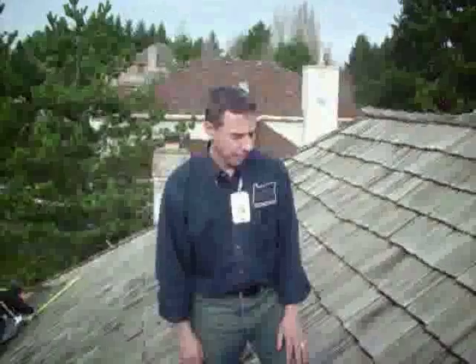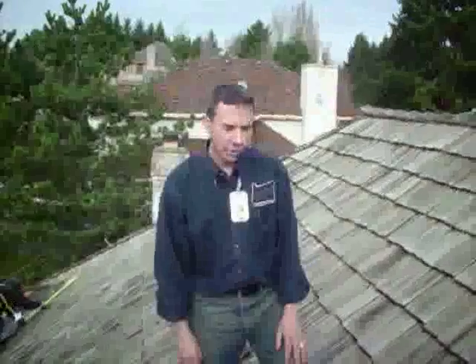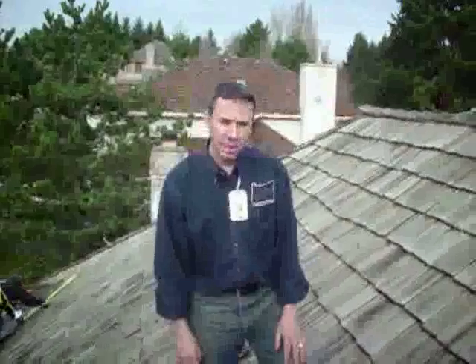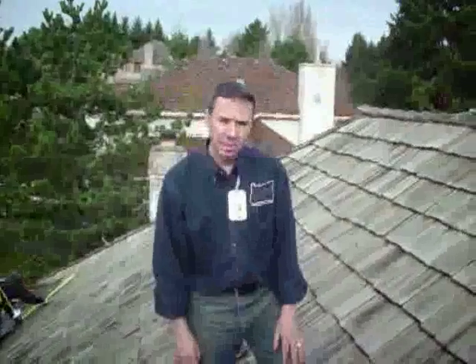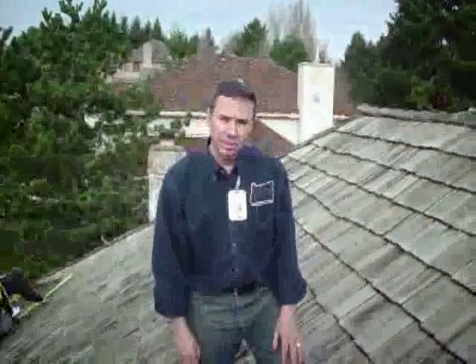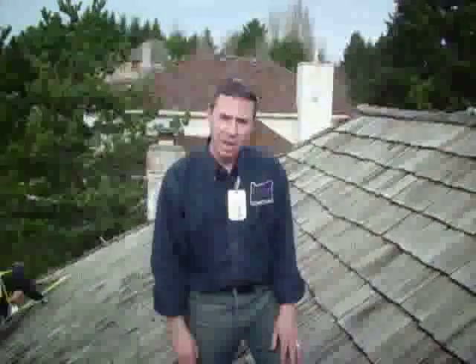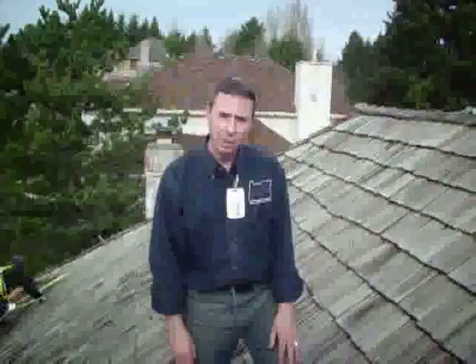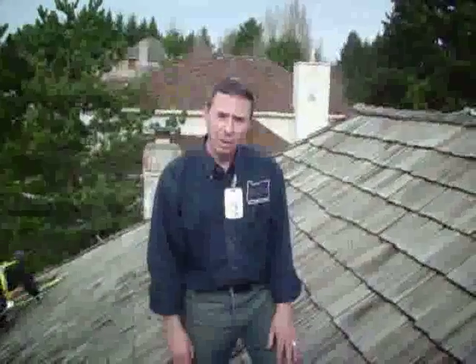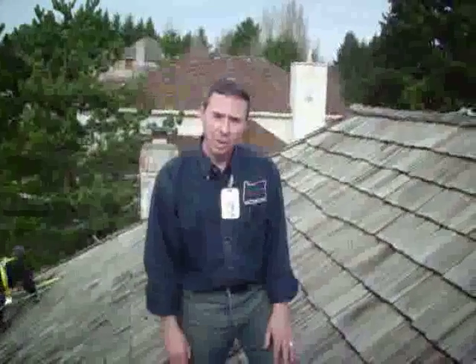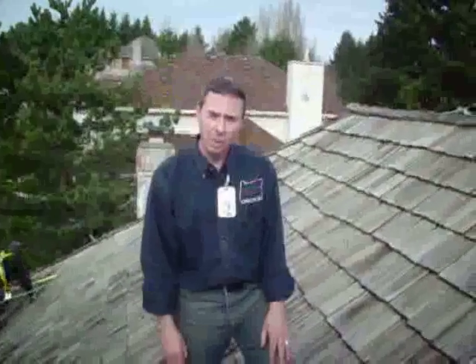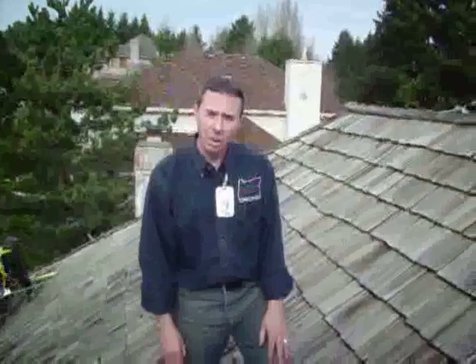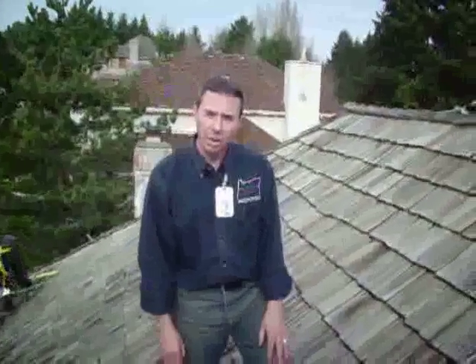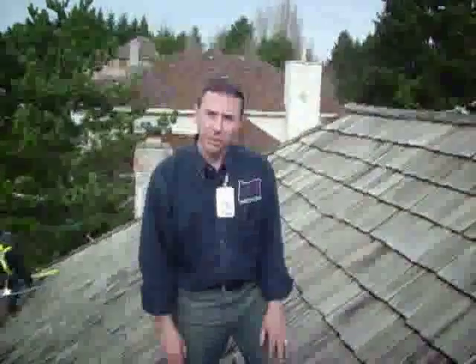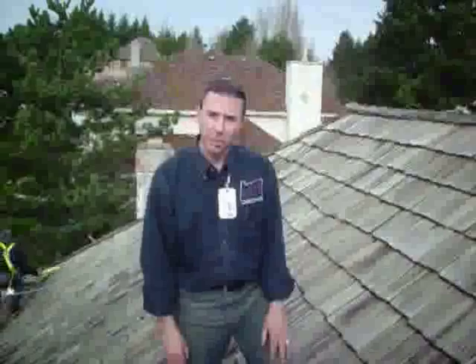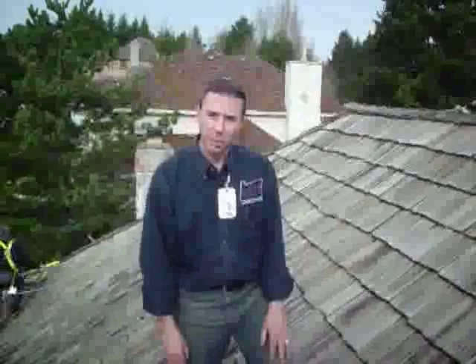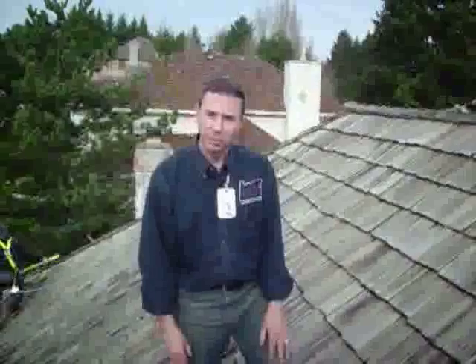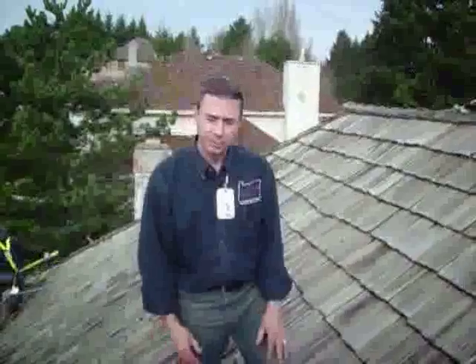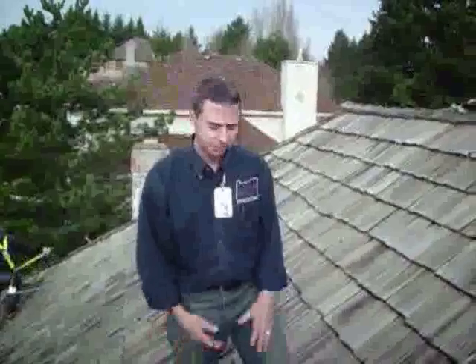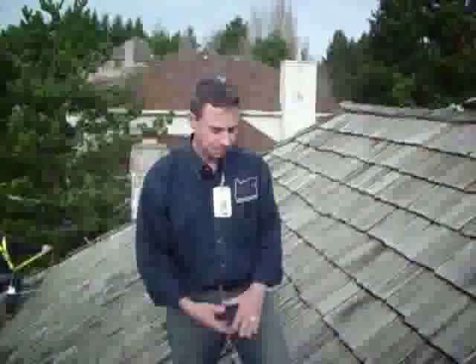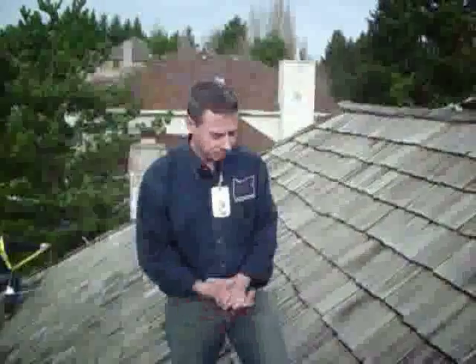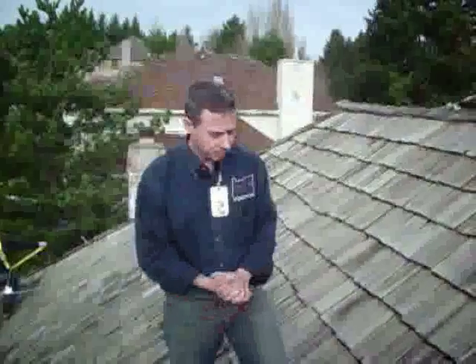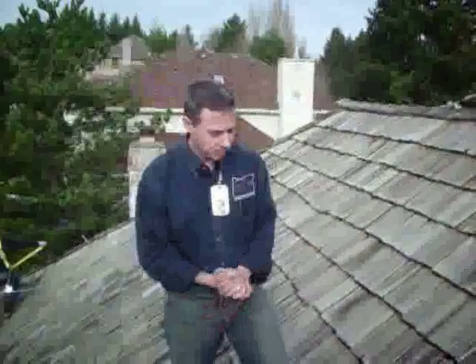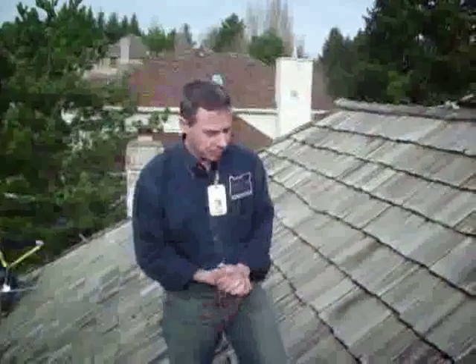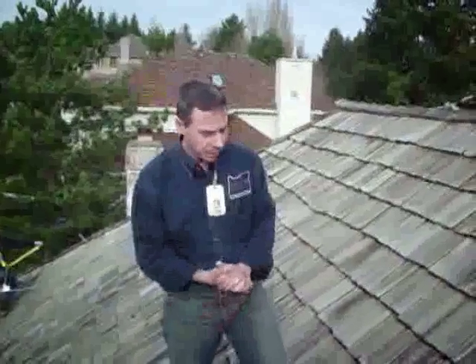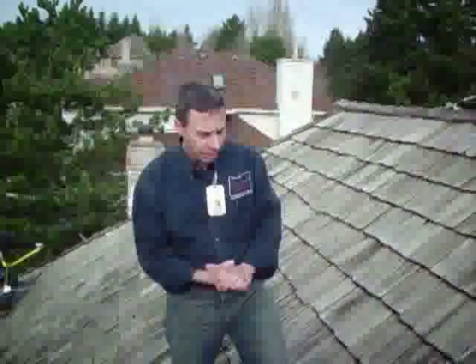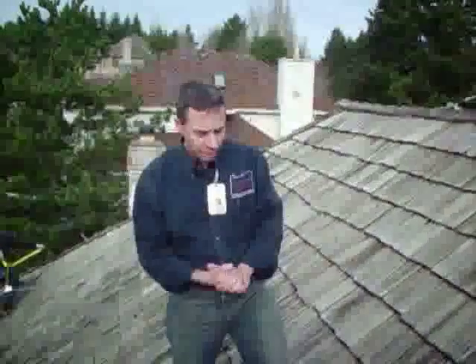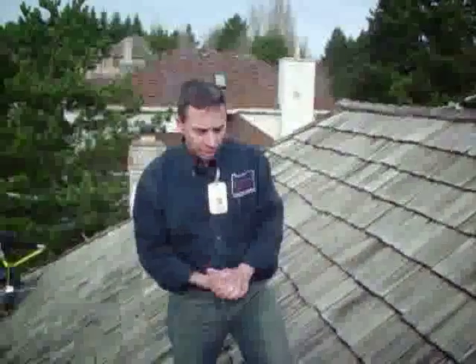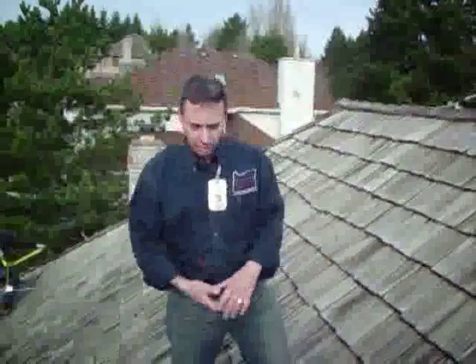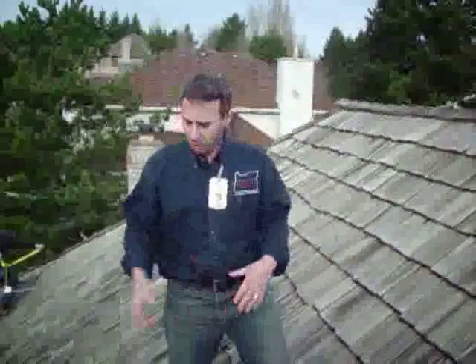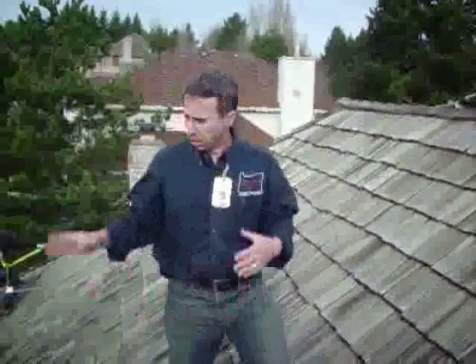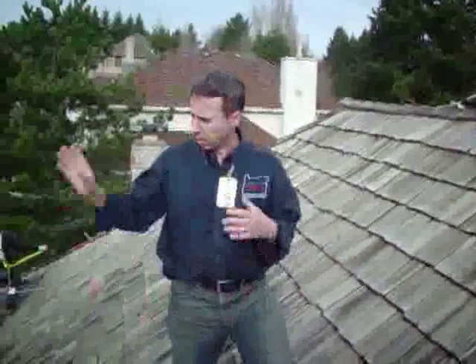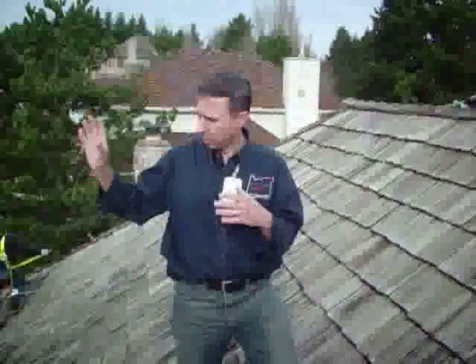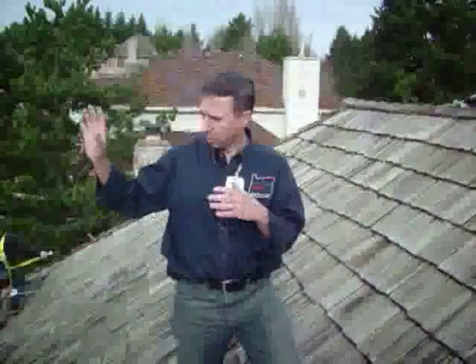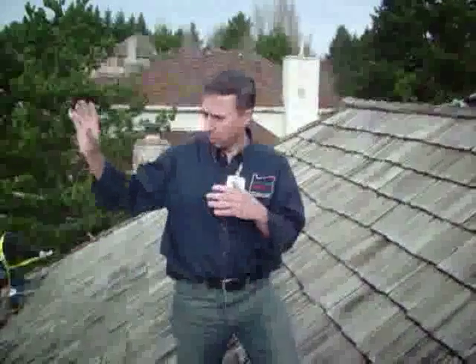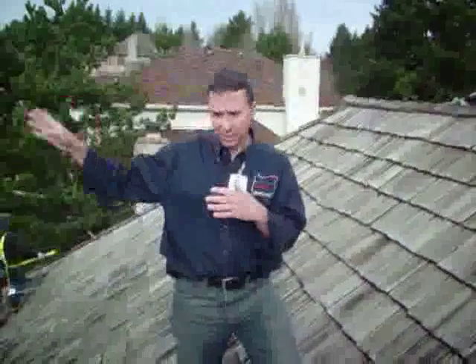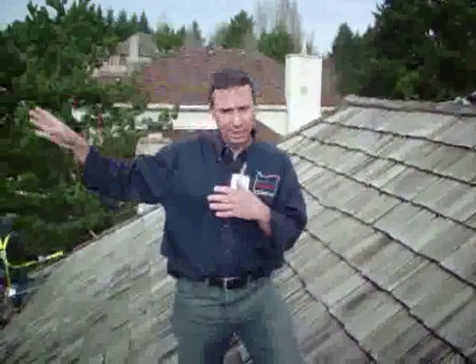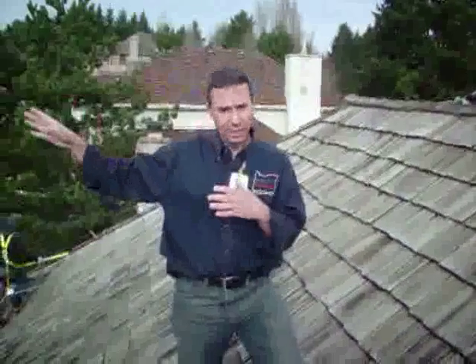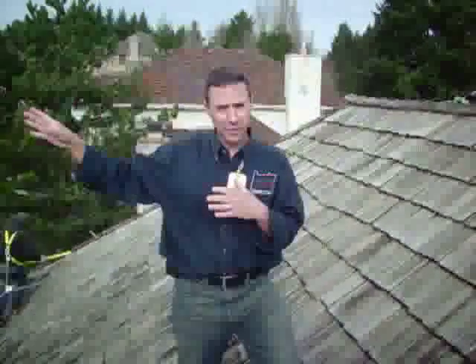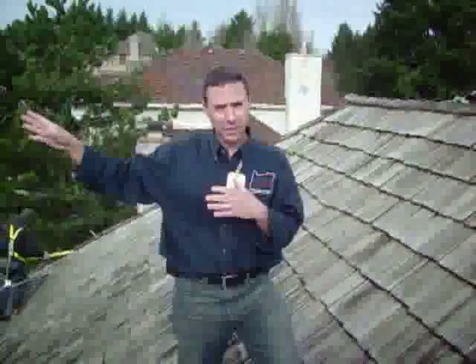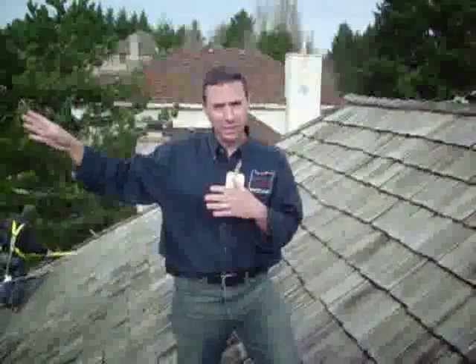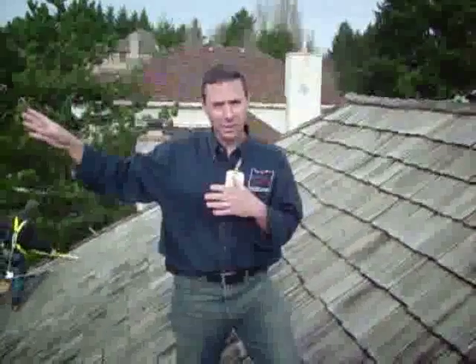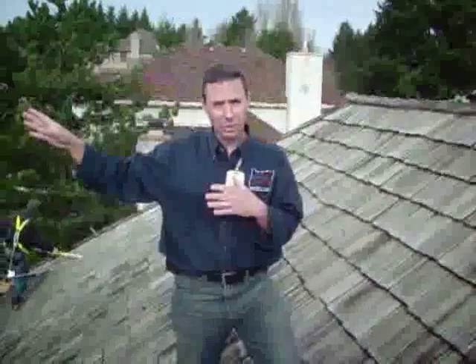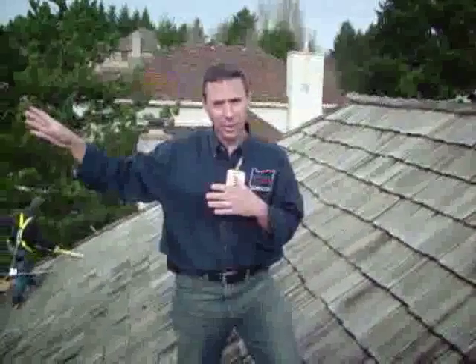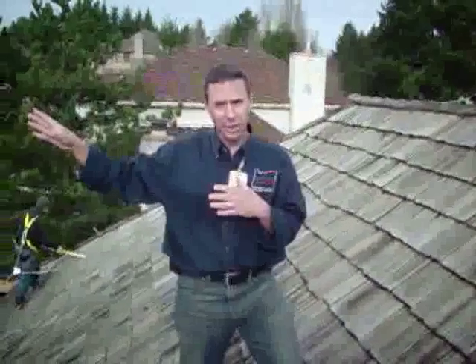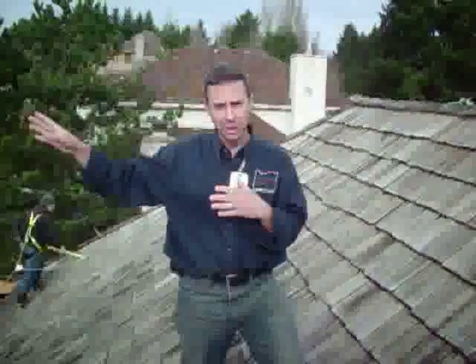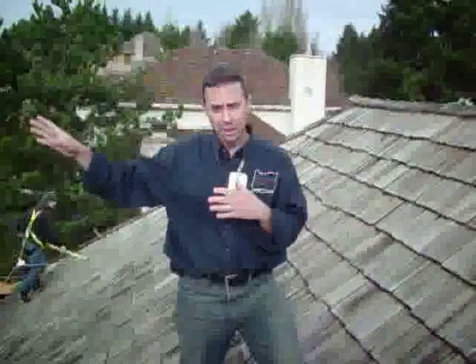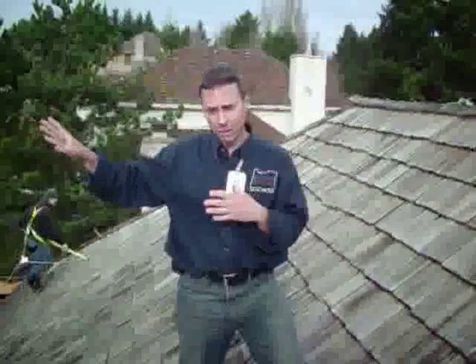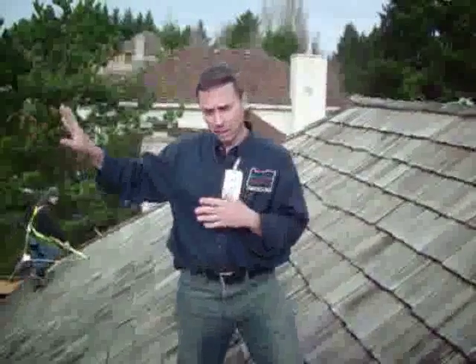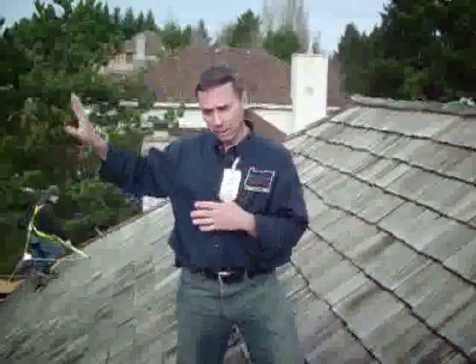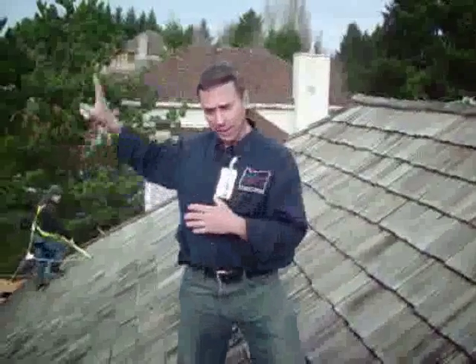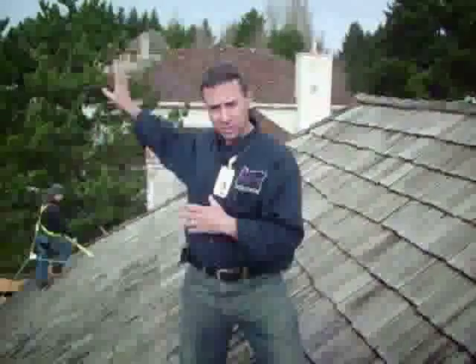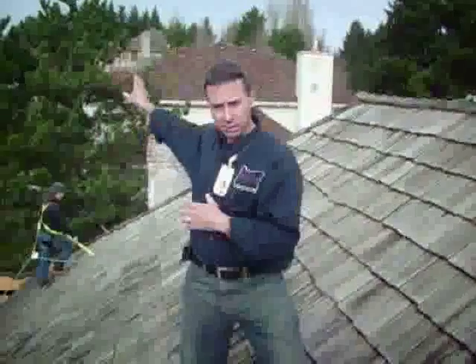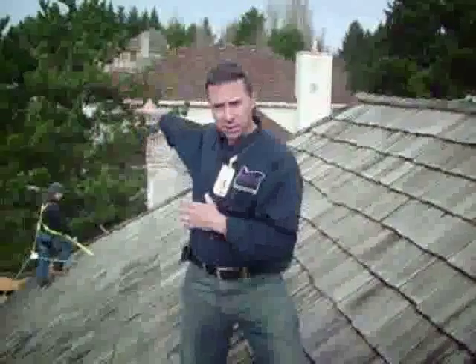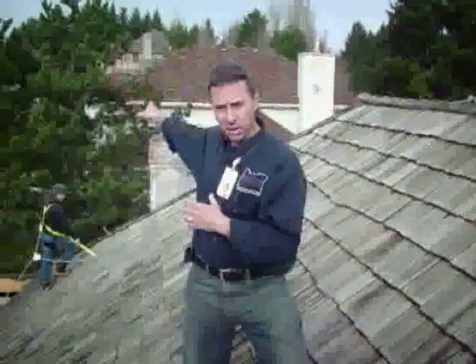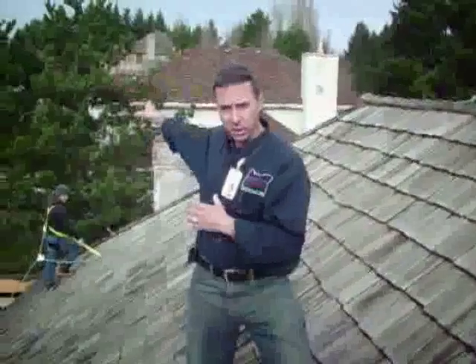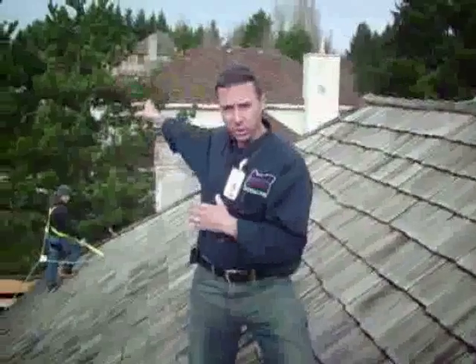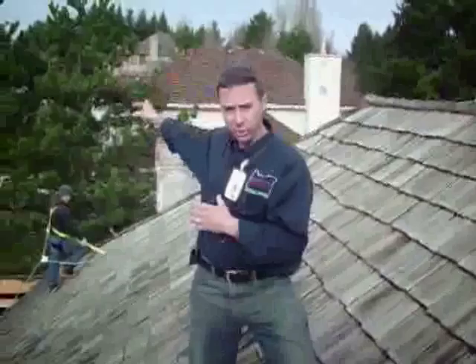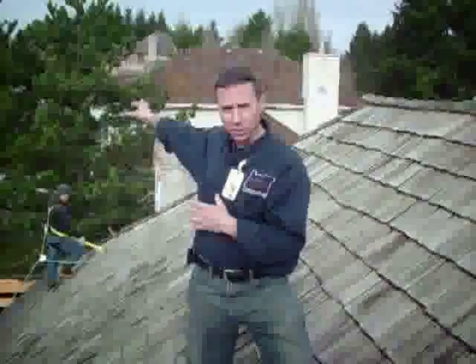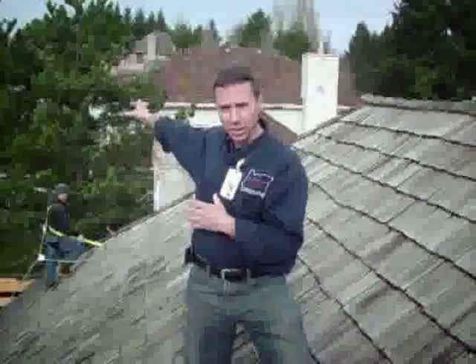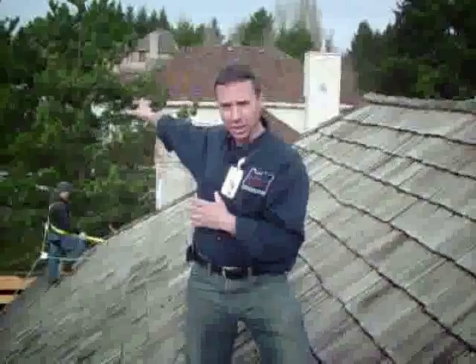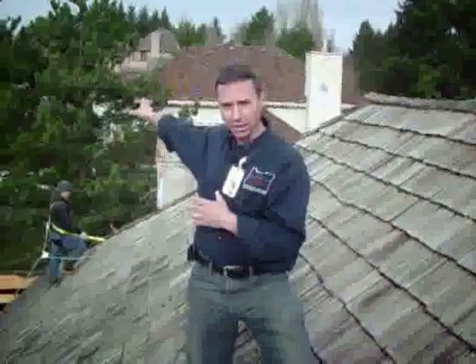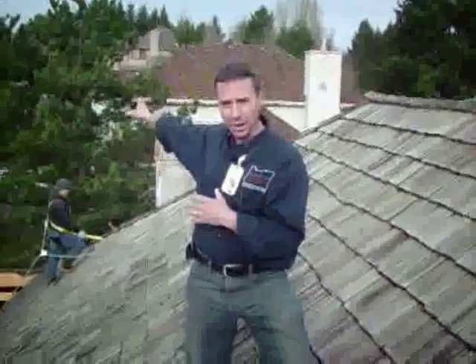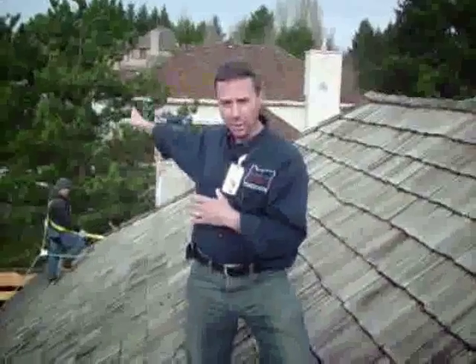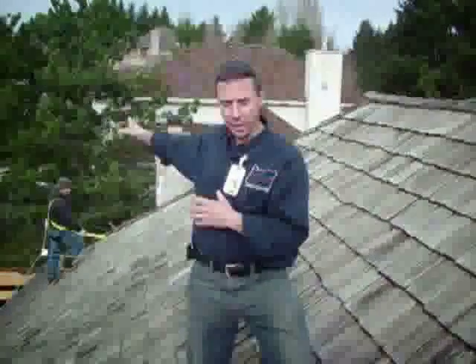So now we're up on the roof. The west side is facing this way, and that's obviously our north side heading that way.